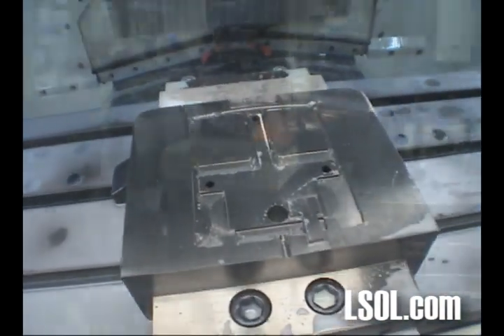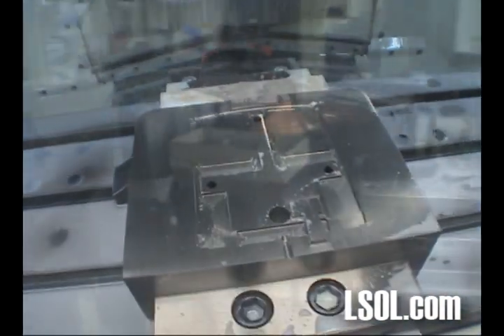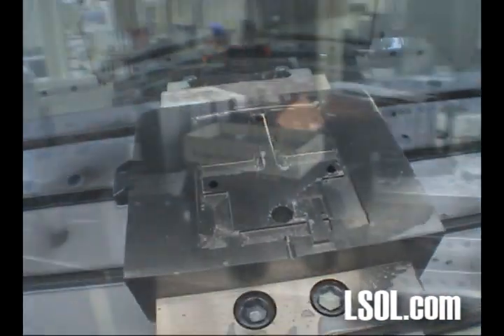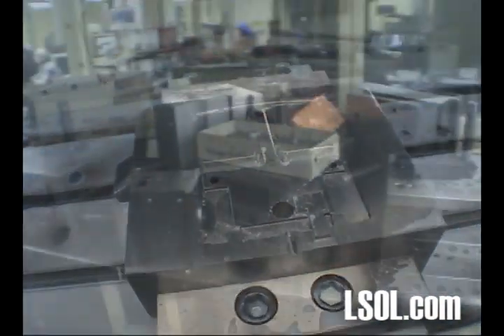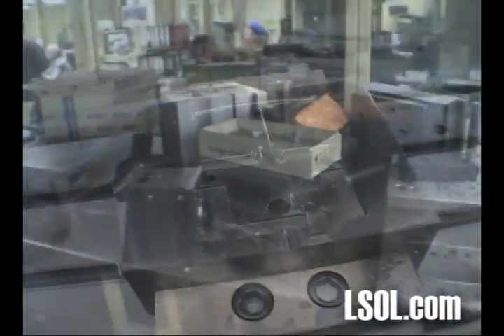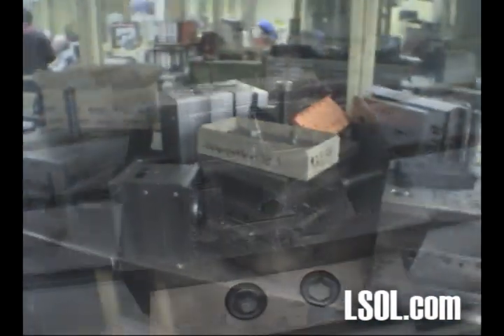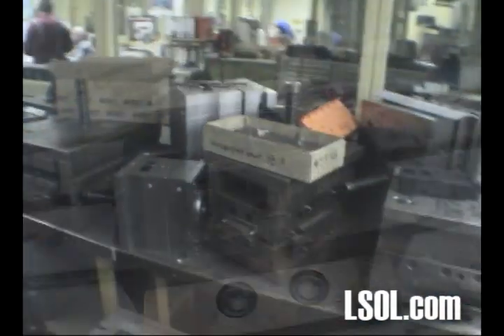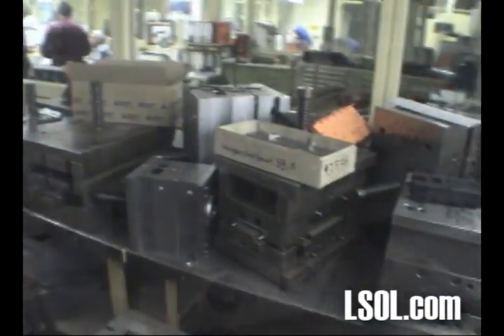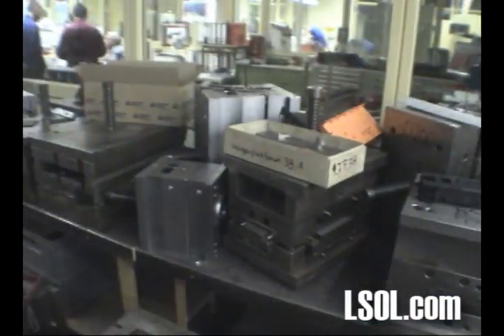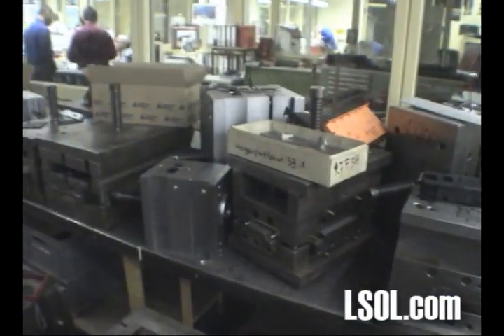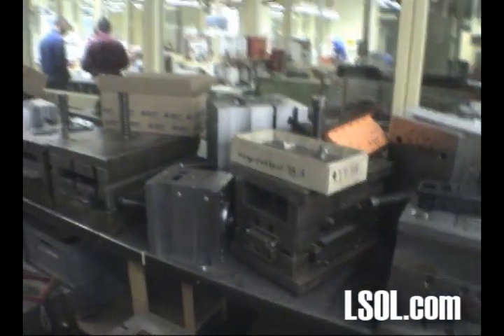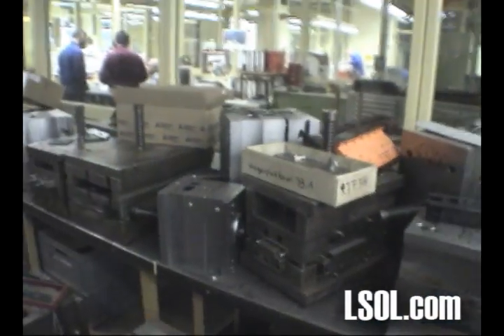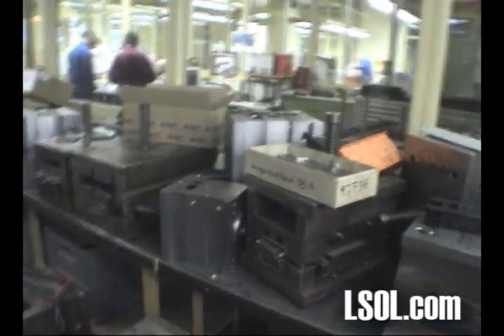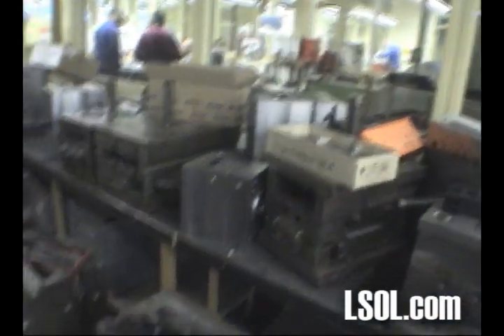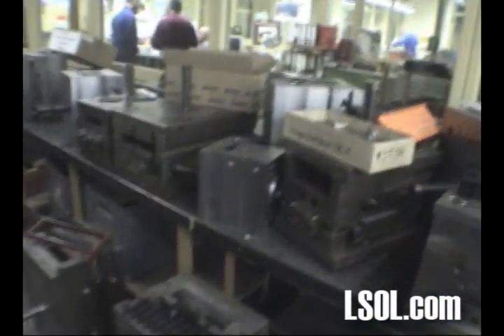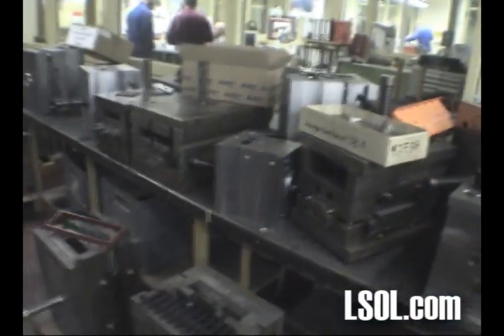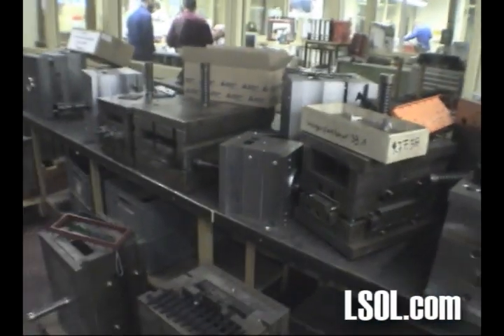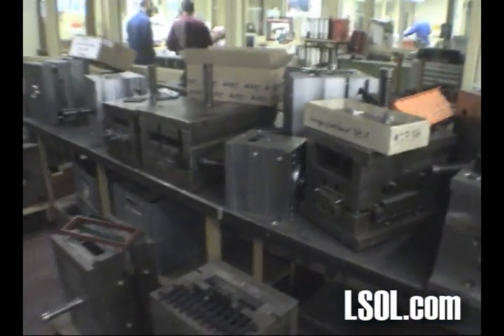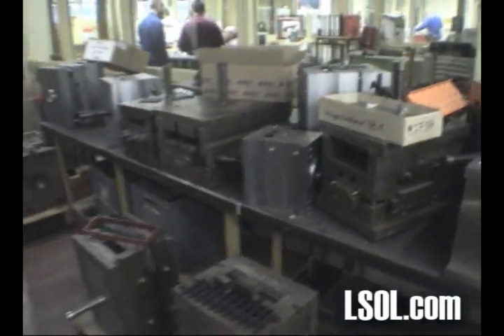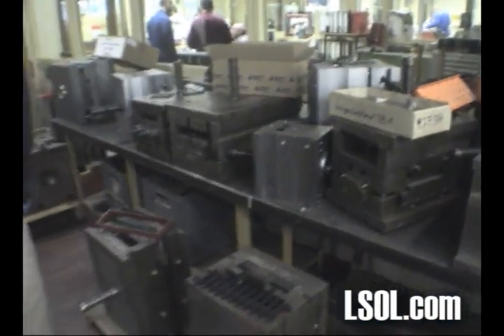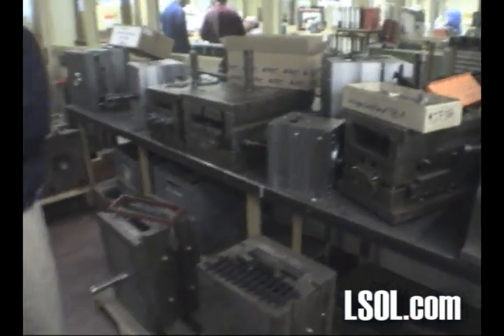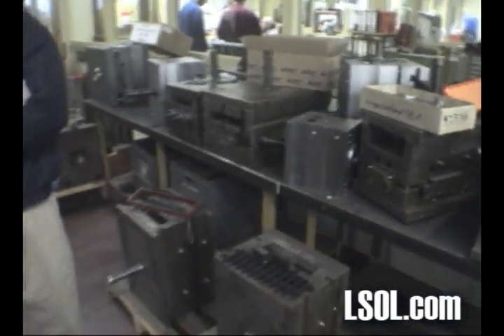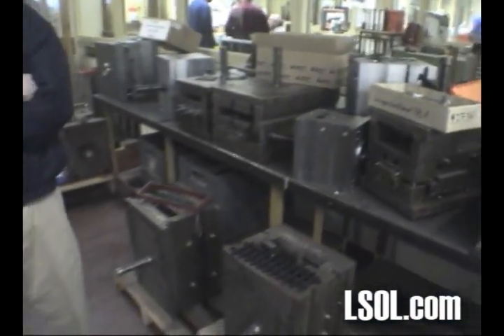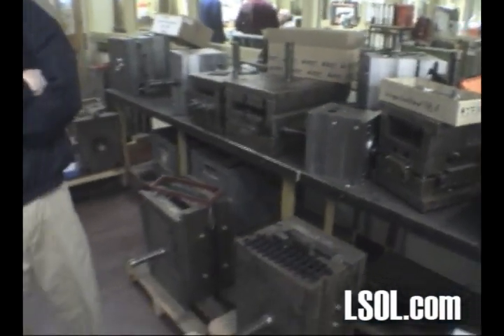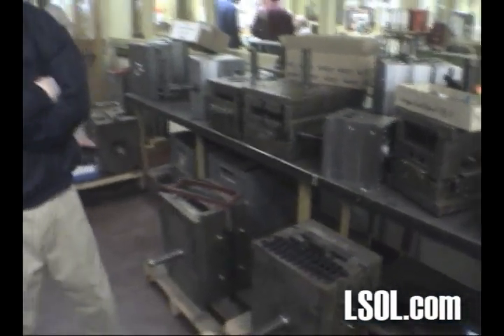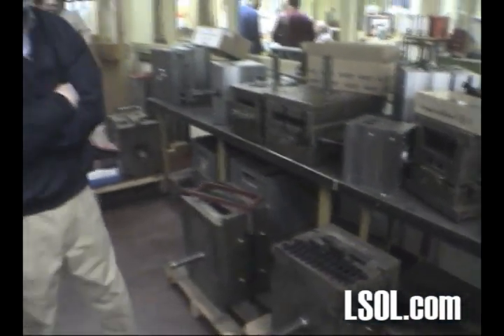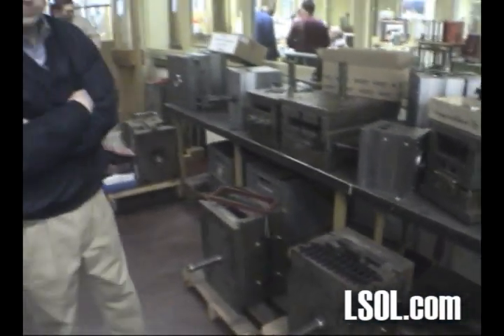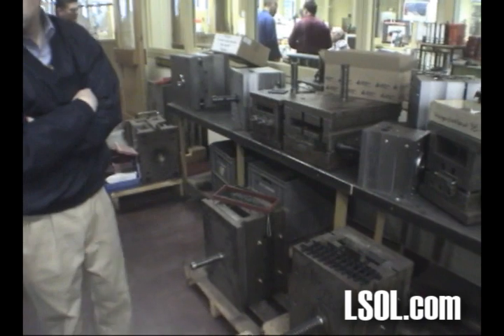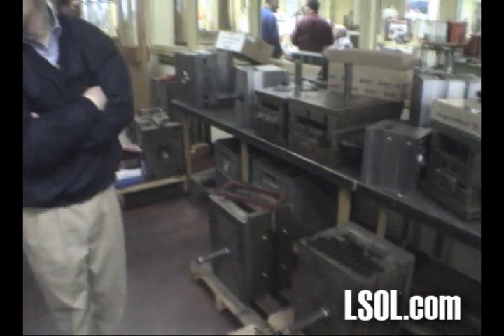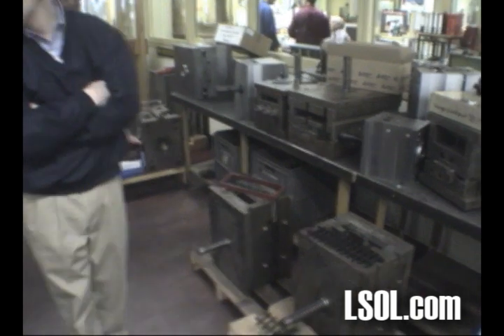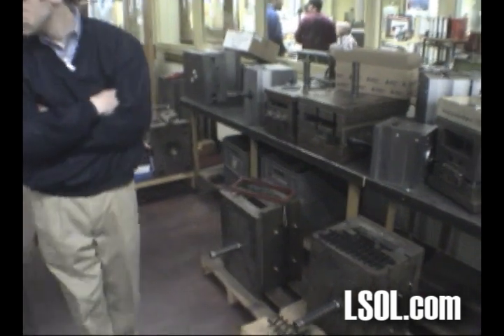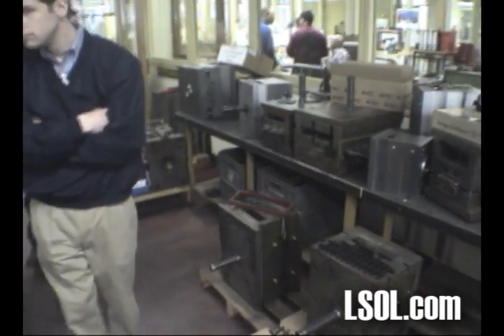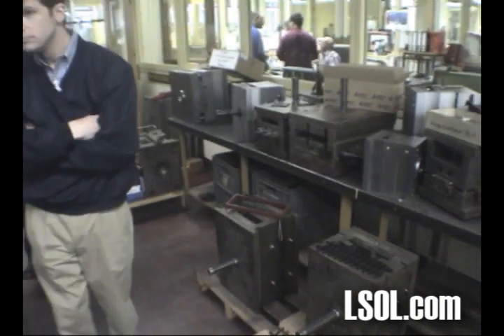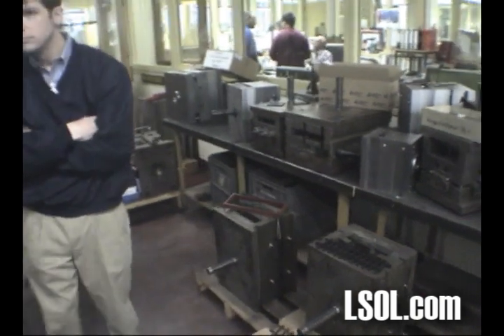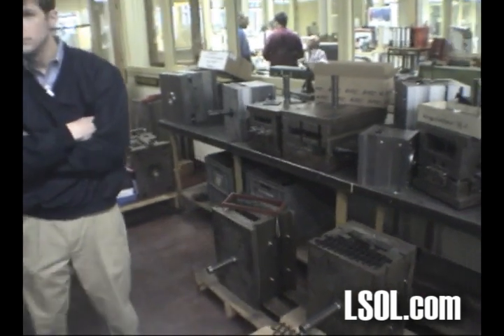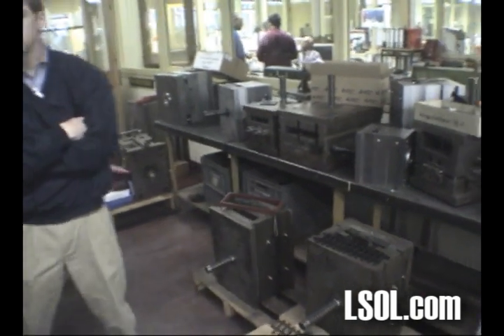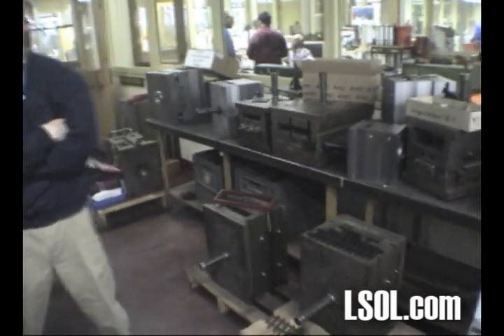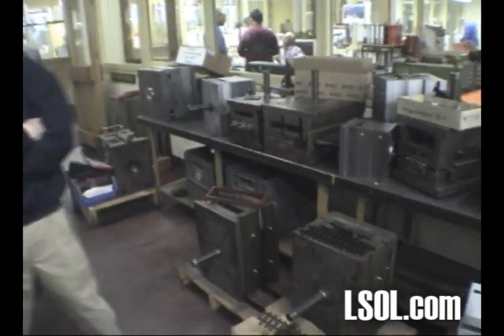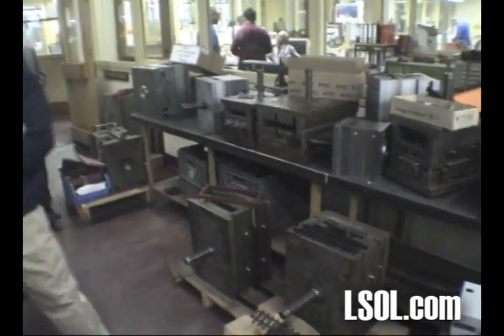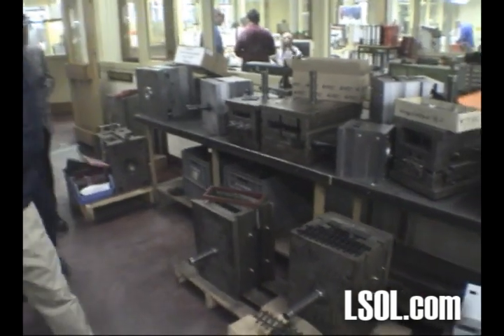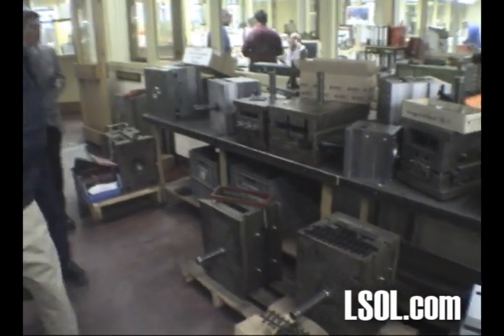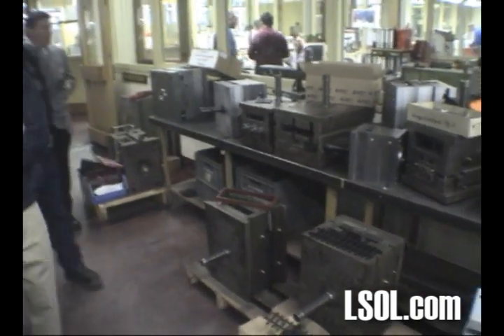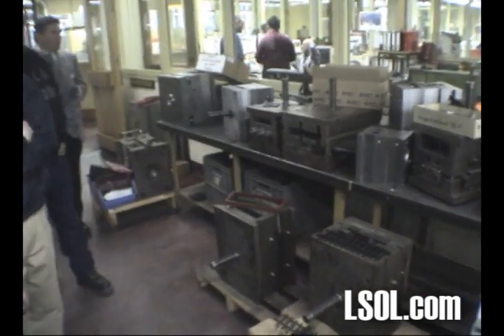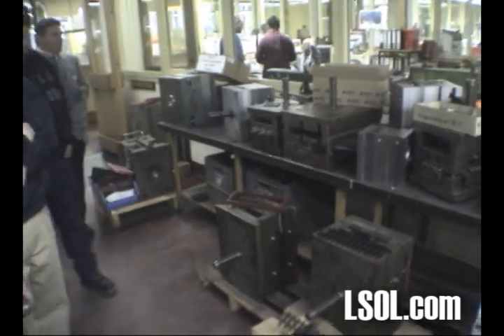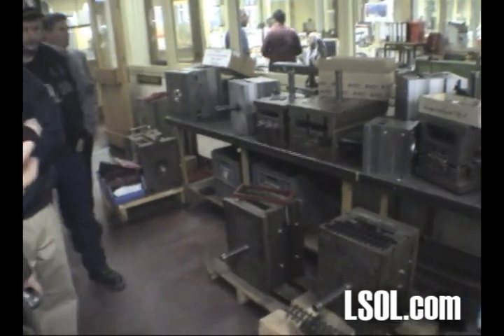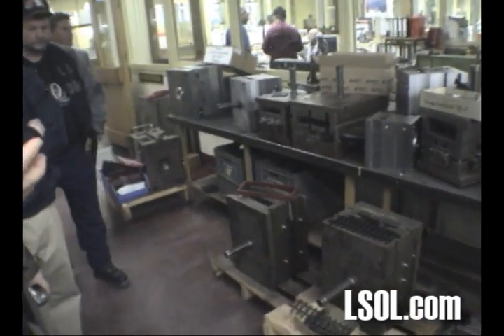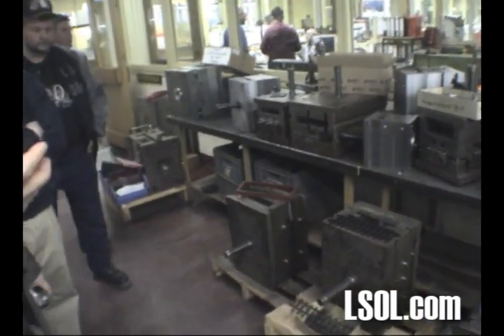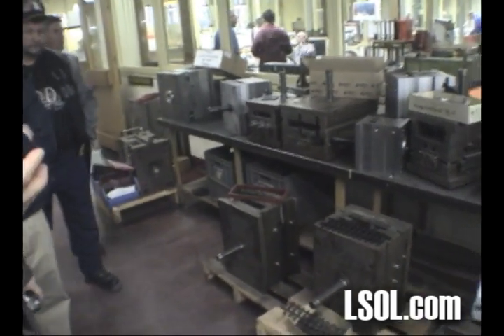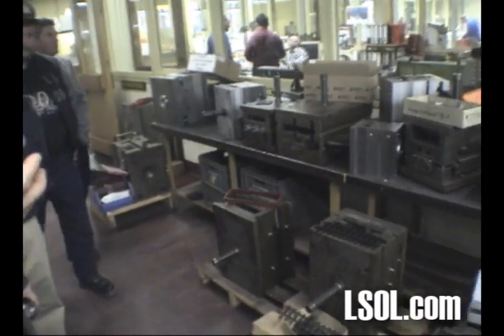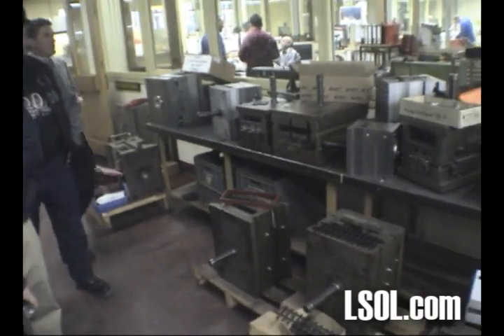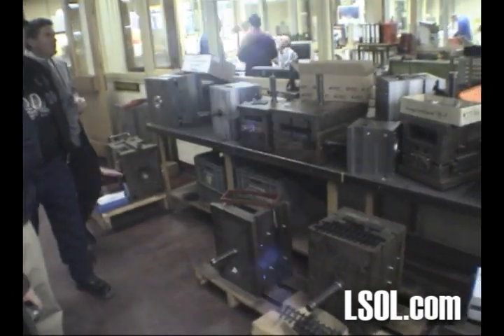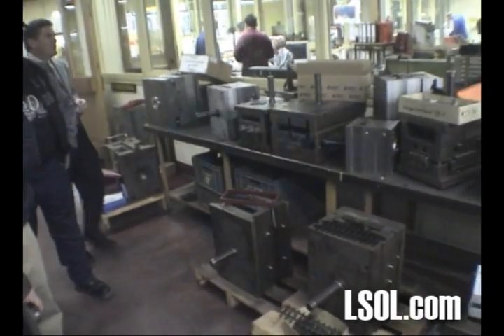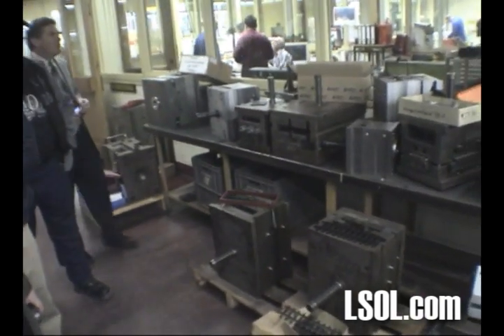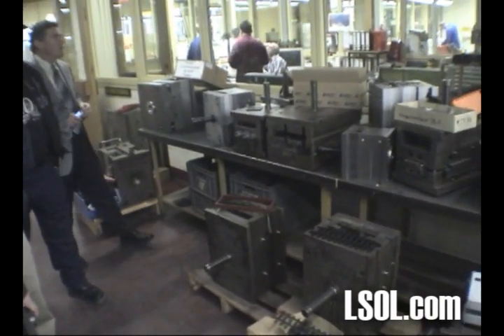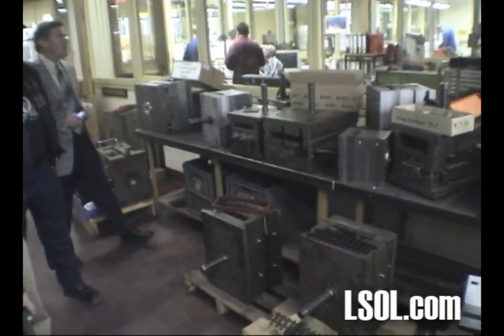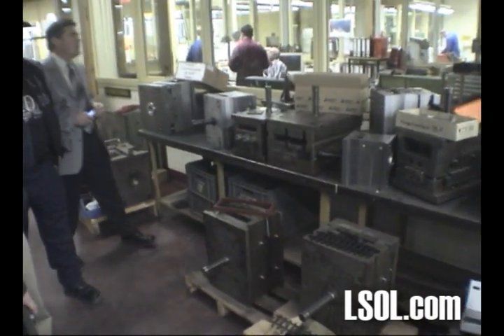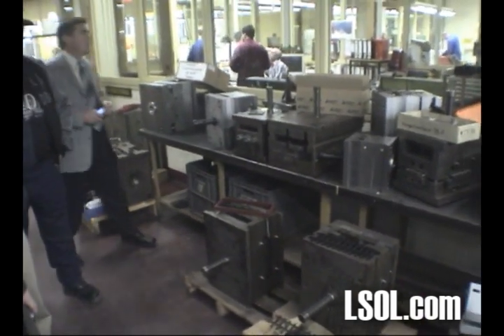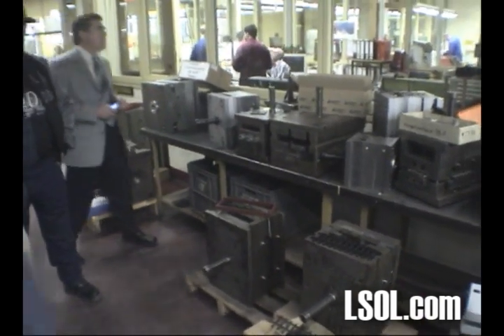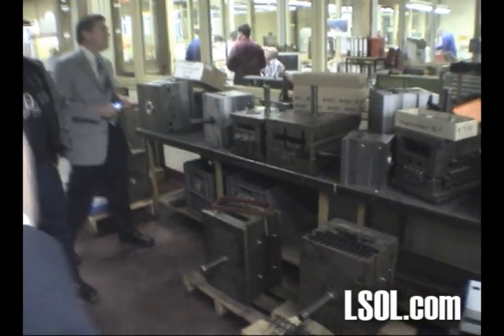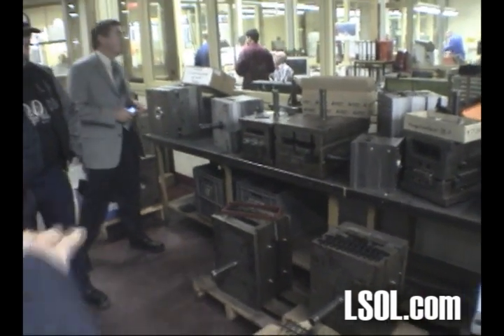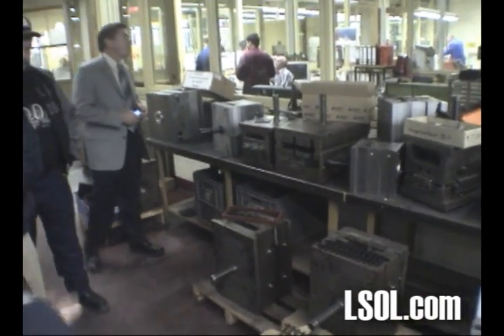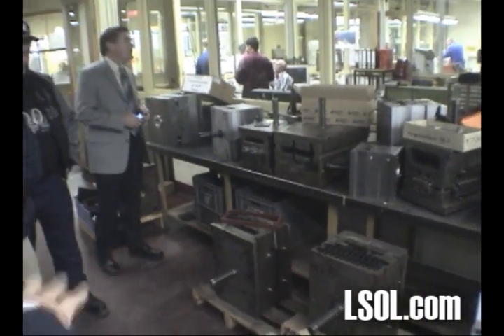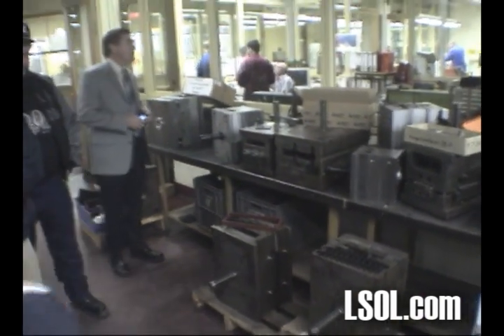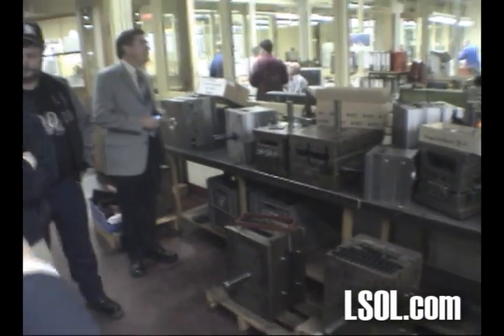We have more than 2,900 molds so far in the company. Look at the store — in the basement.